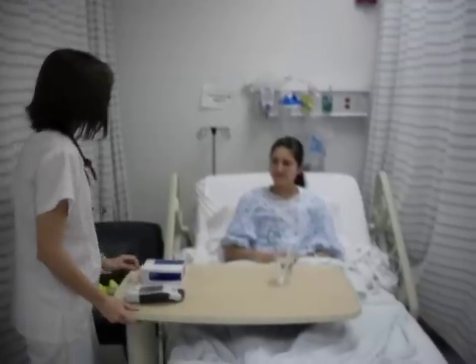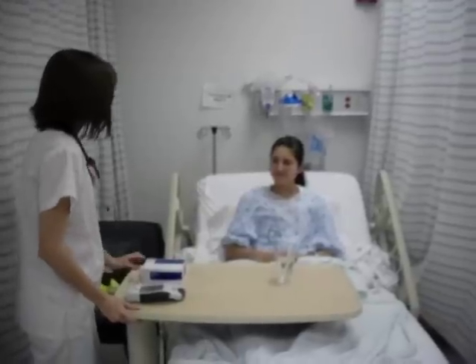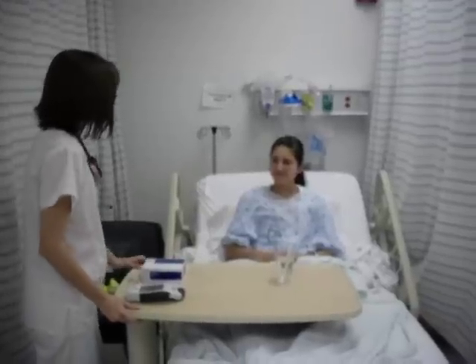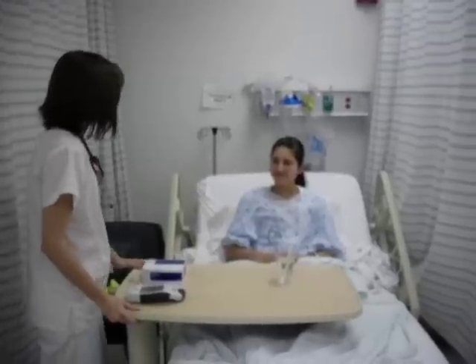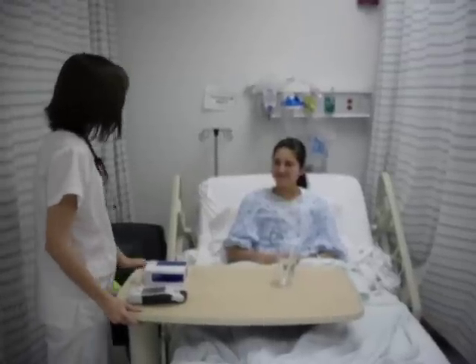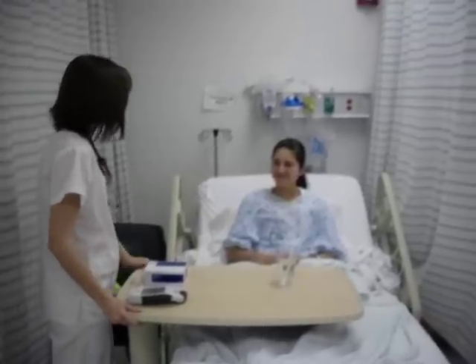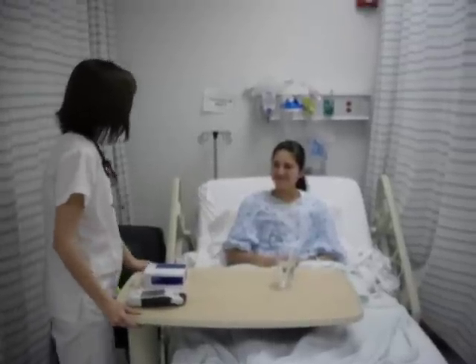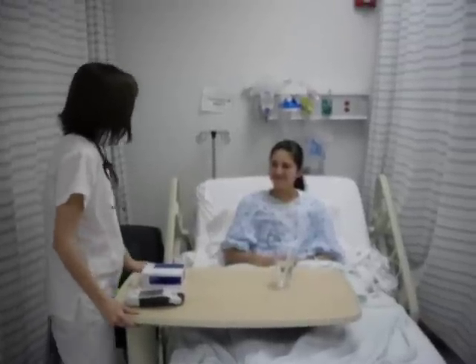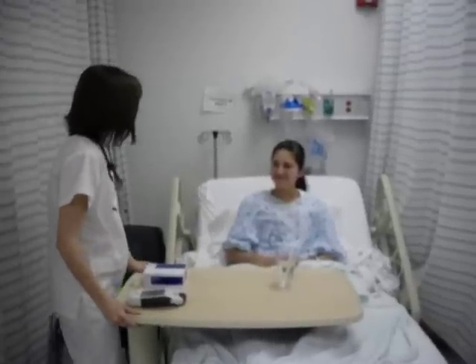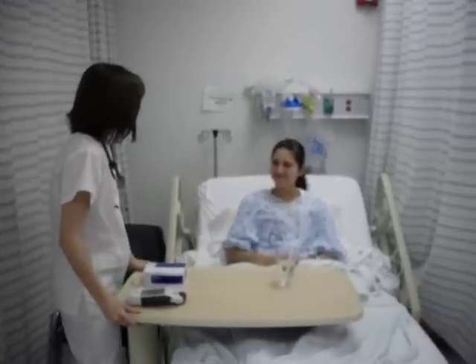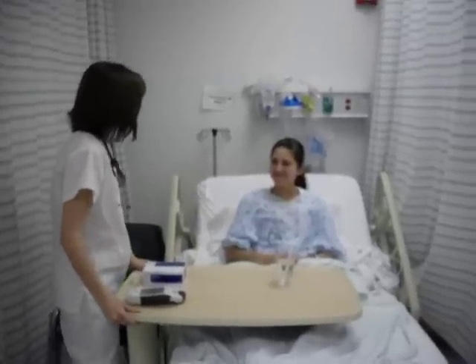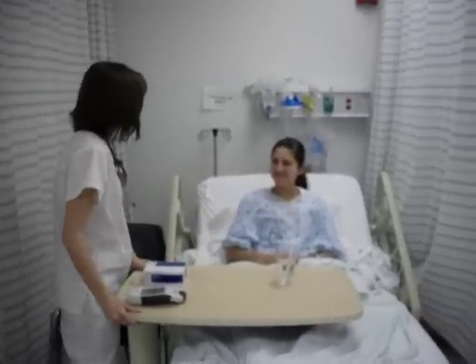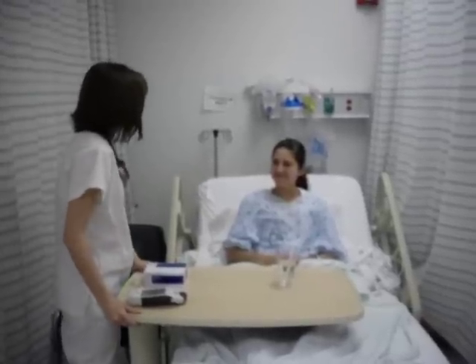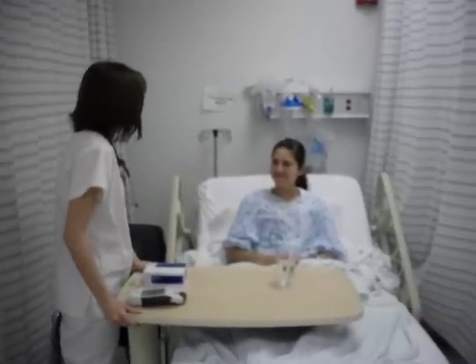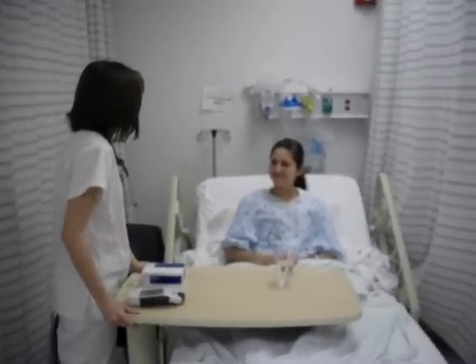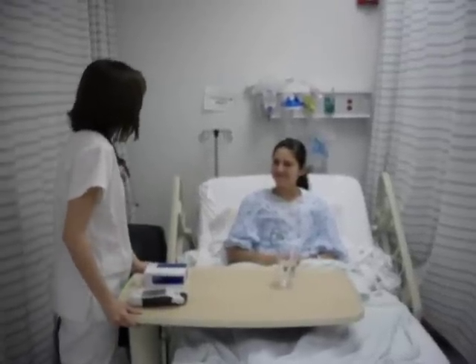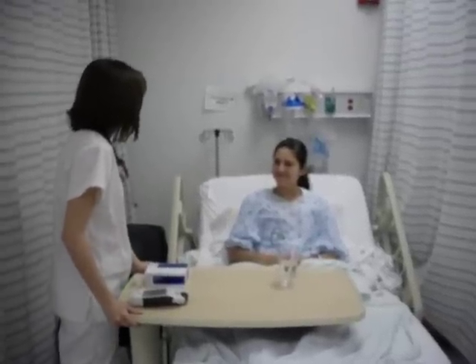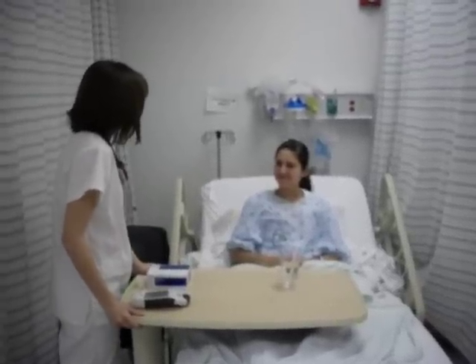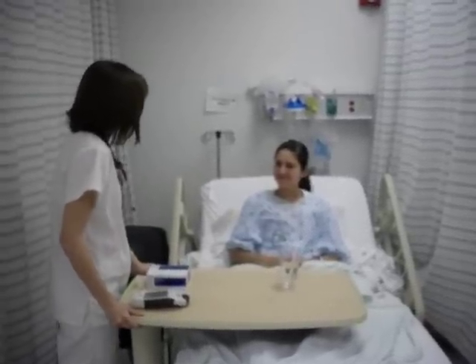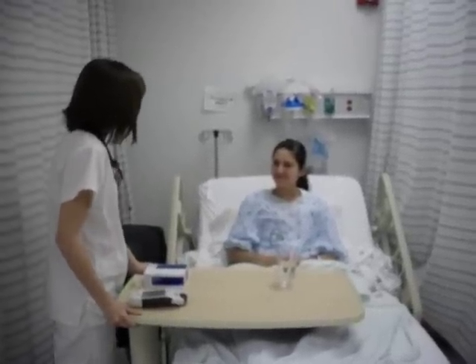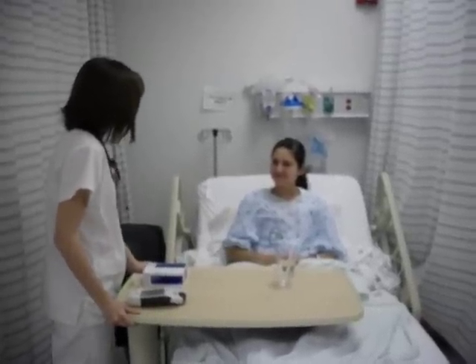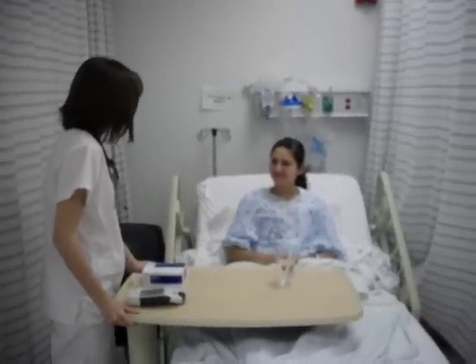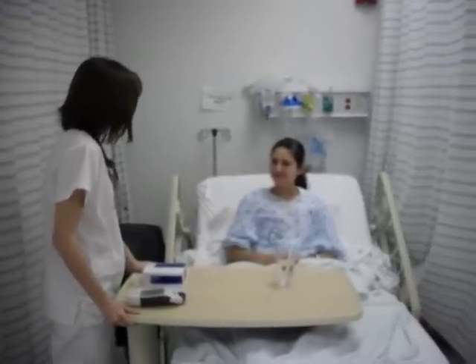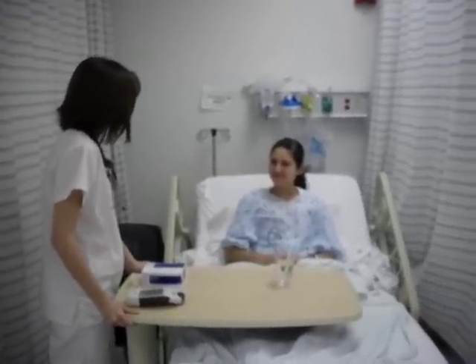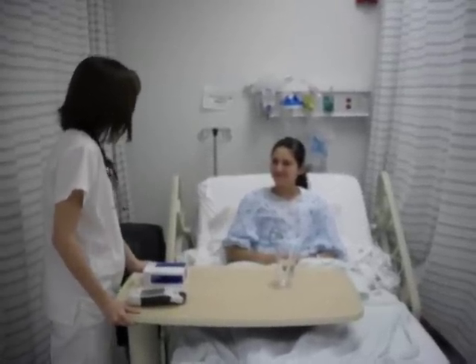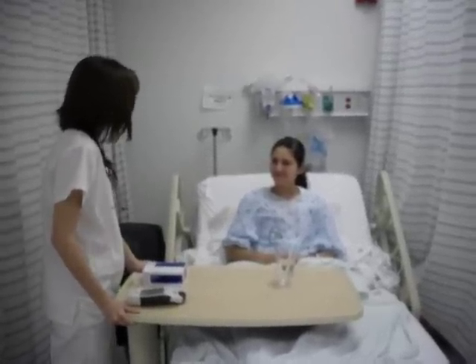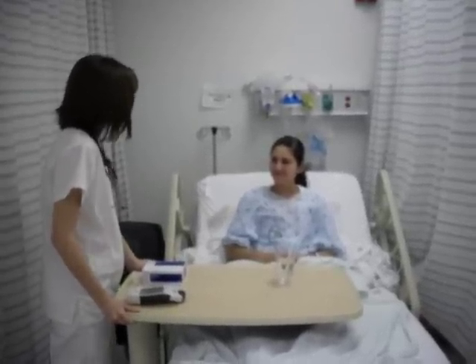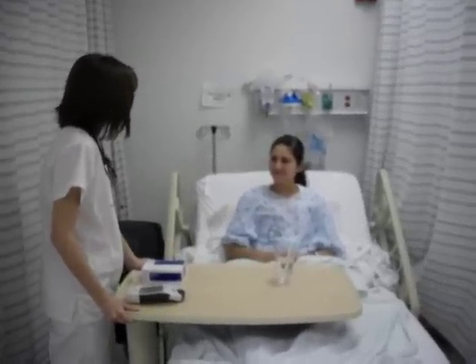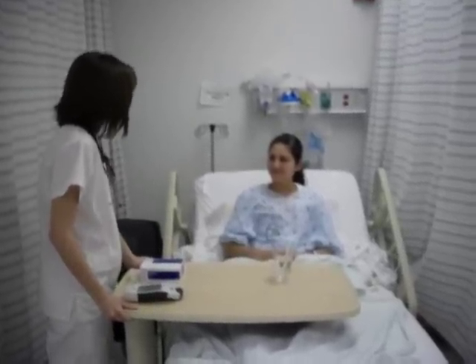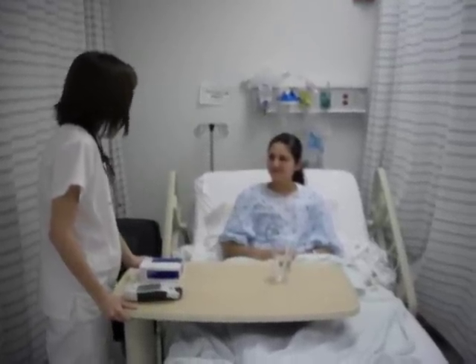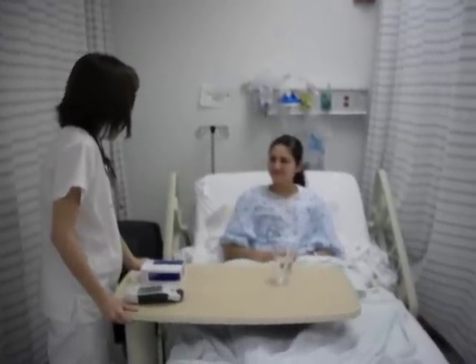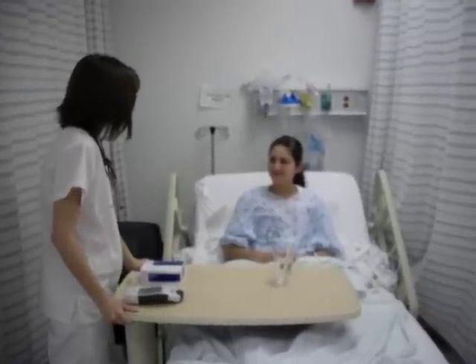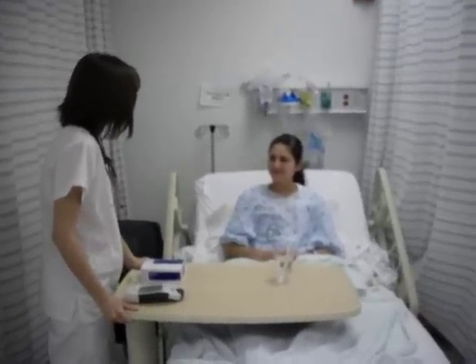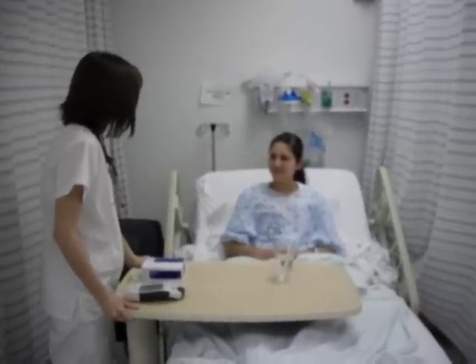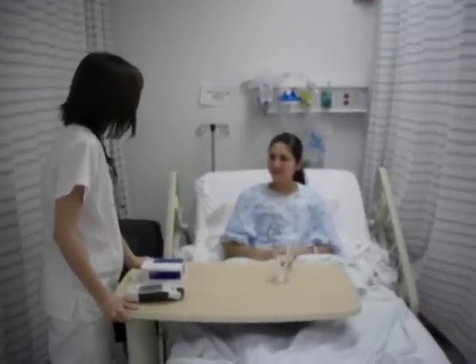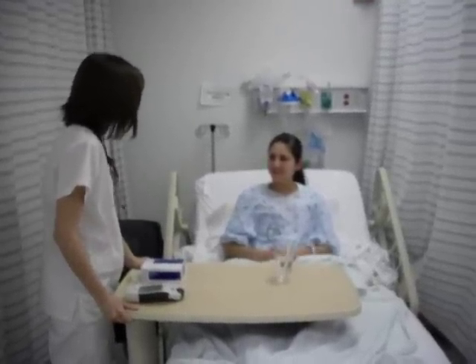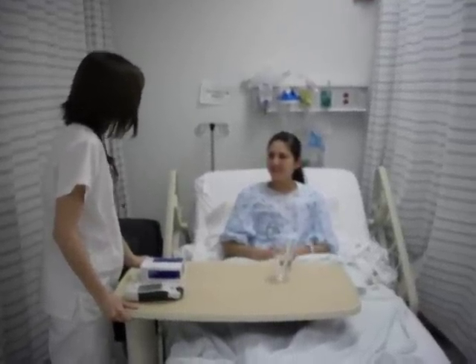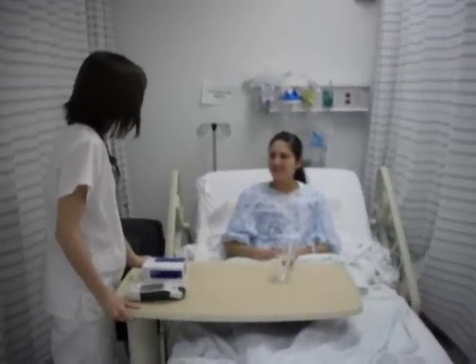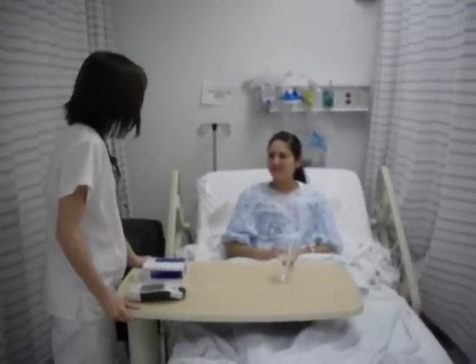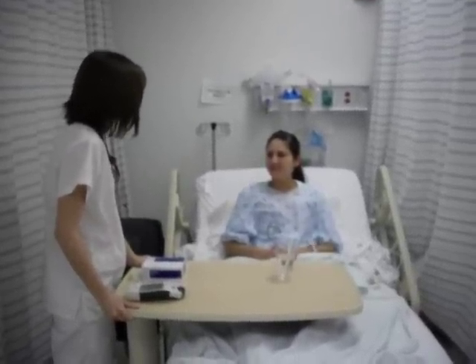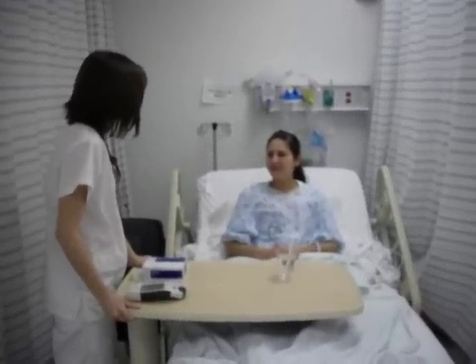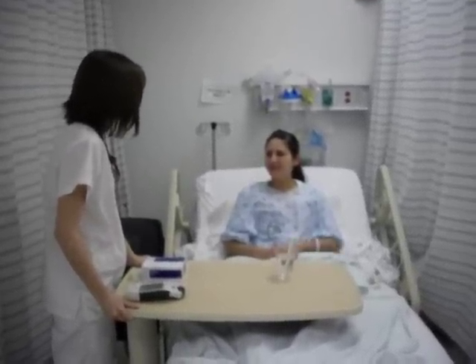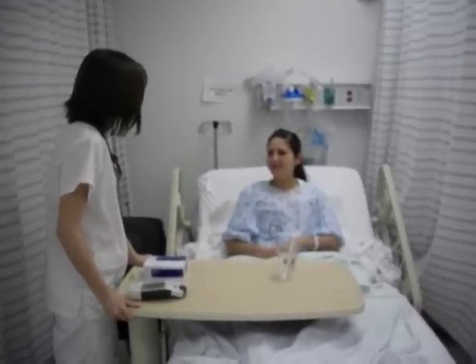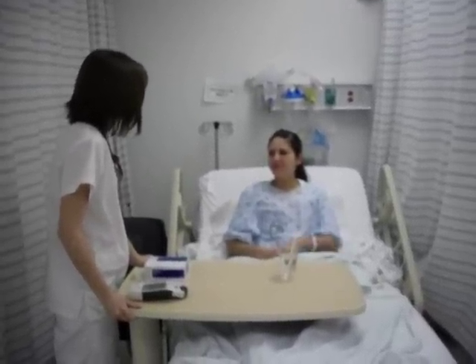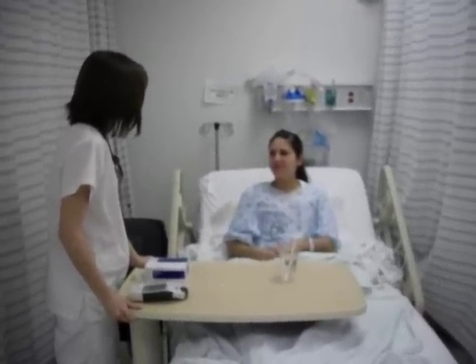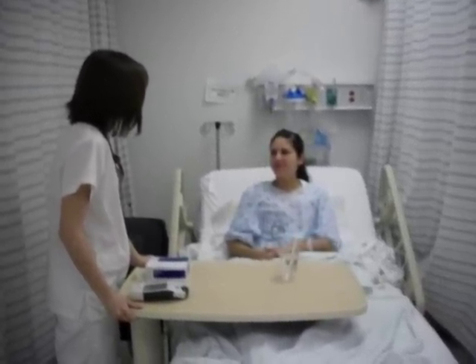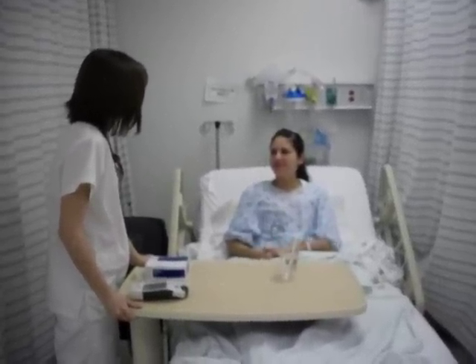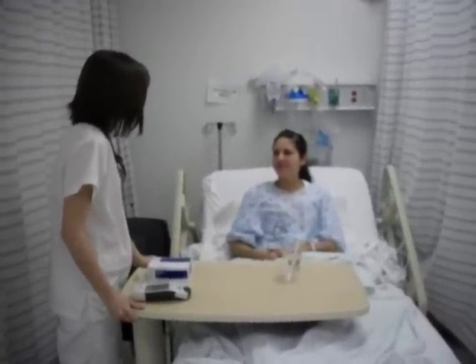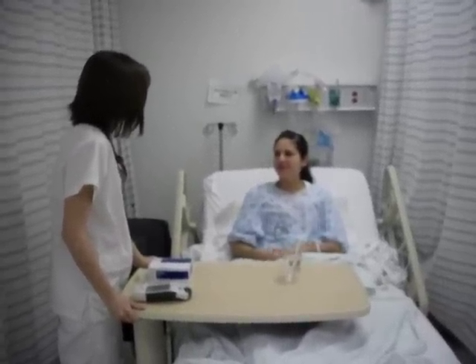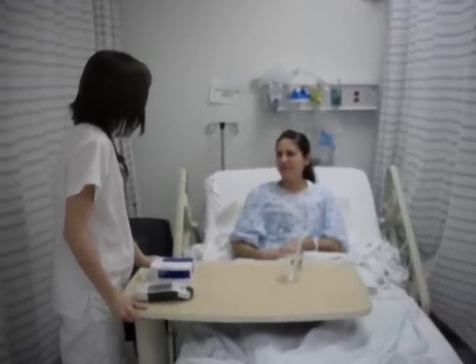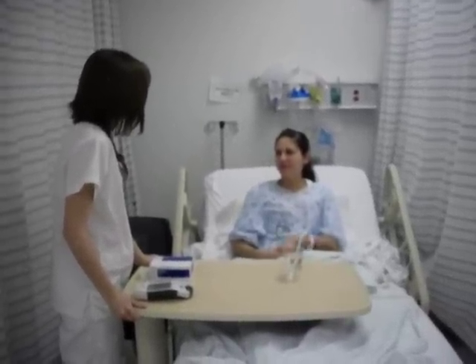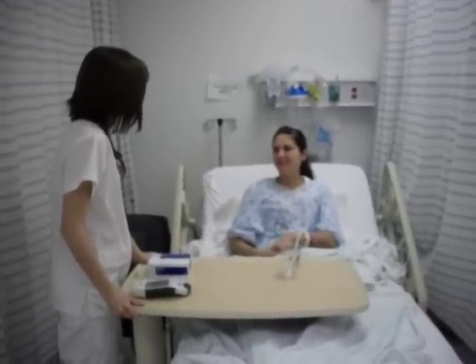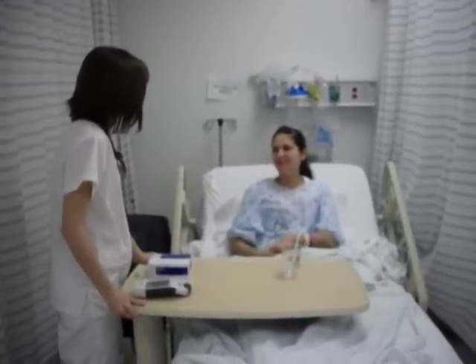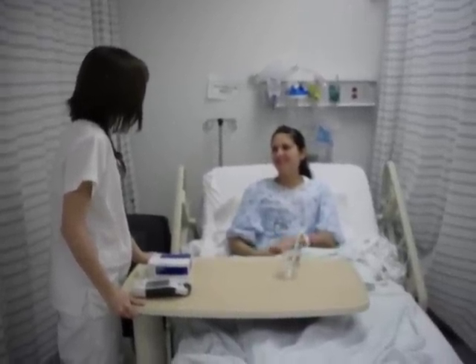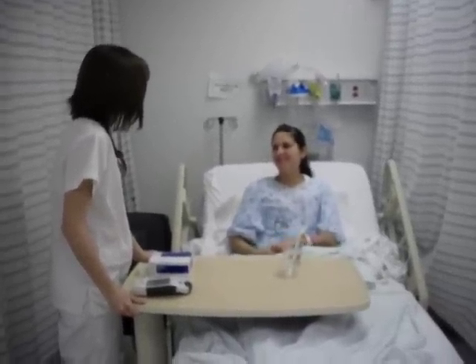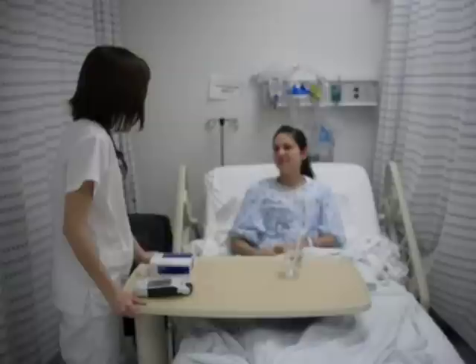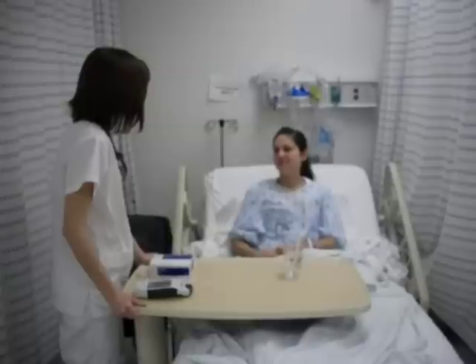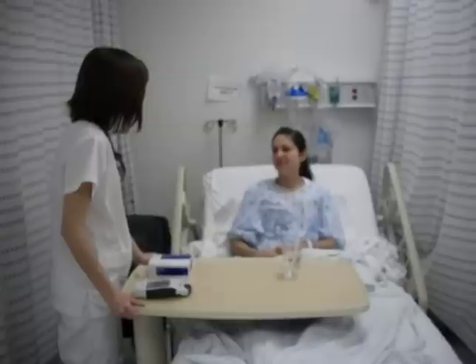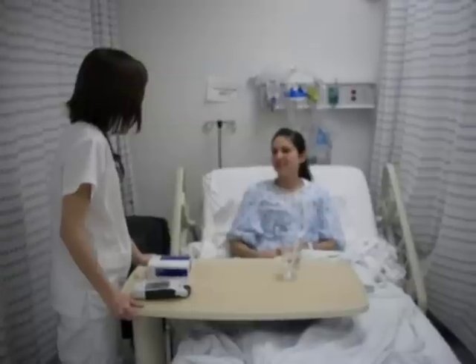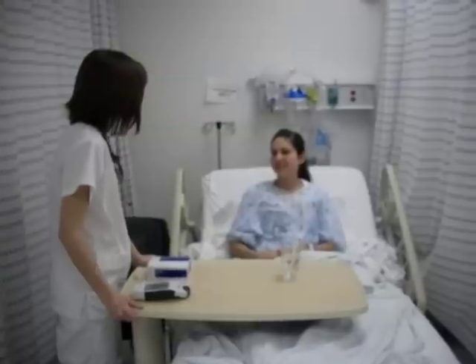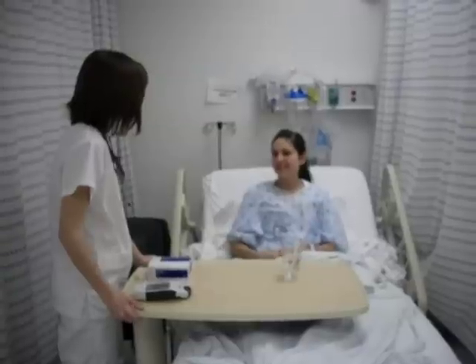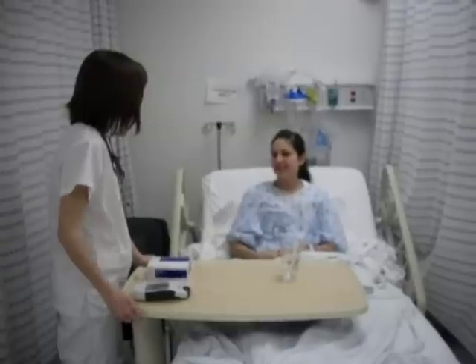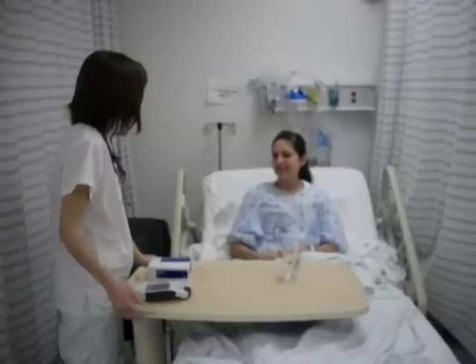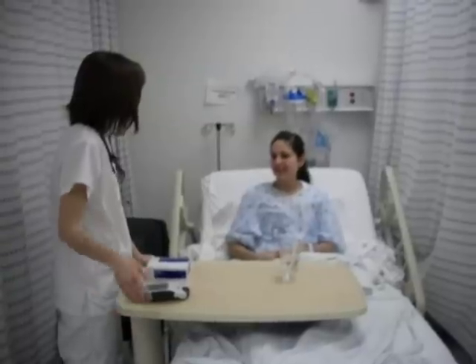Hi, I'm actually going to be your nurse today. Can you tell me your name and birthday? My name is Jennifer and my birthday is 7/14/88.